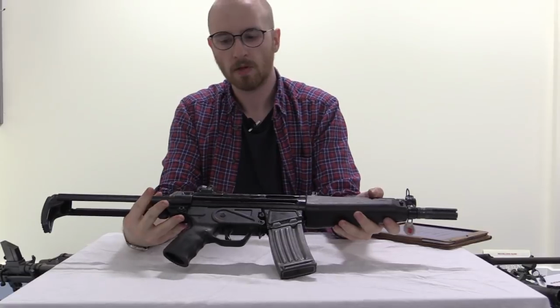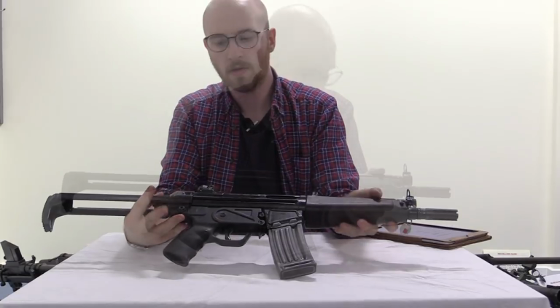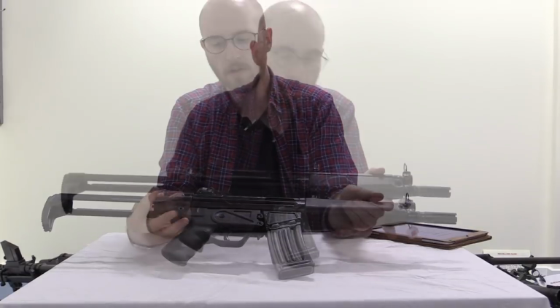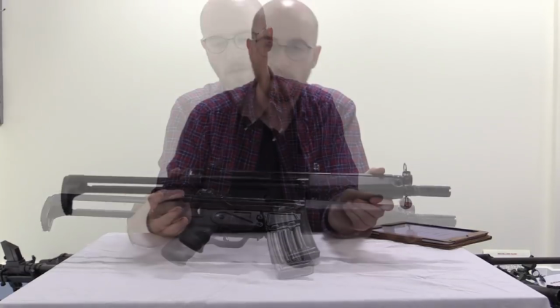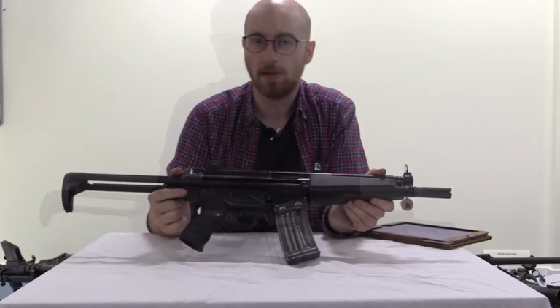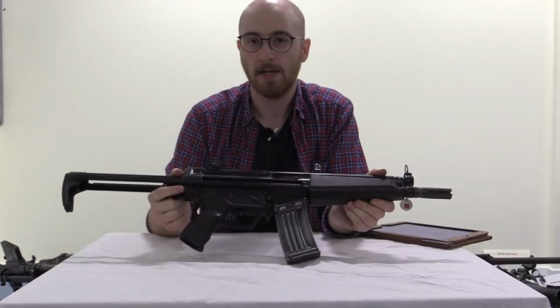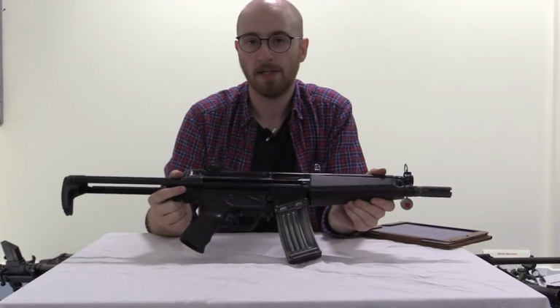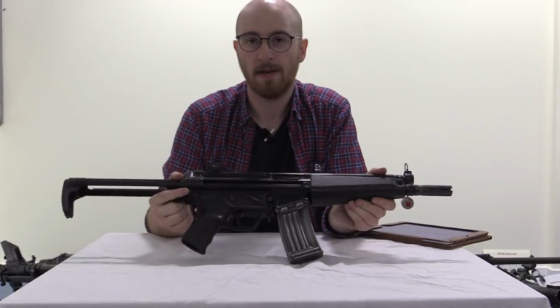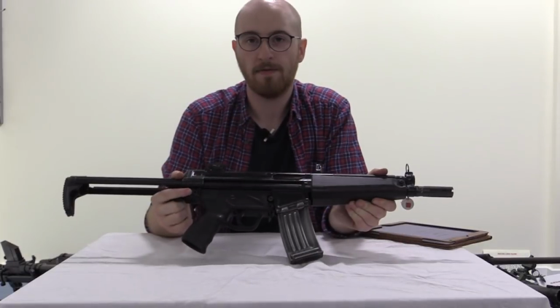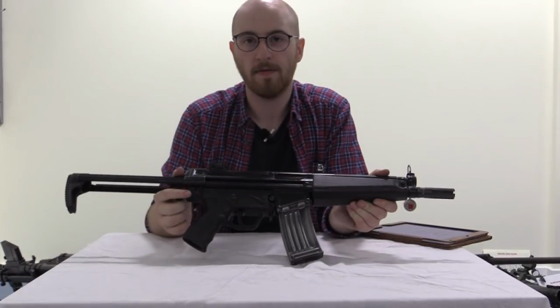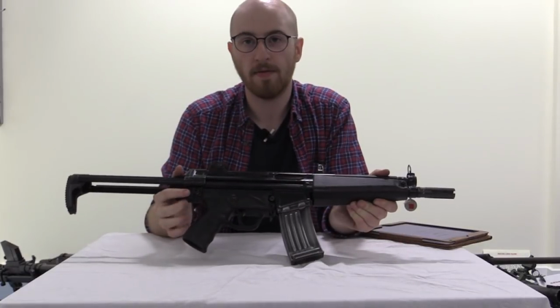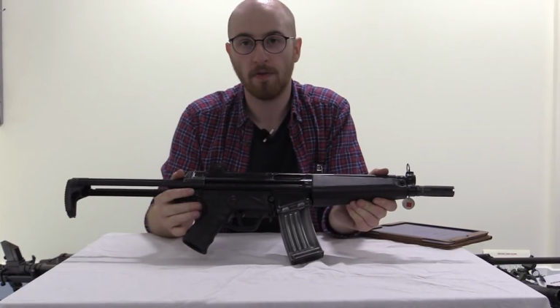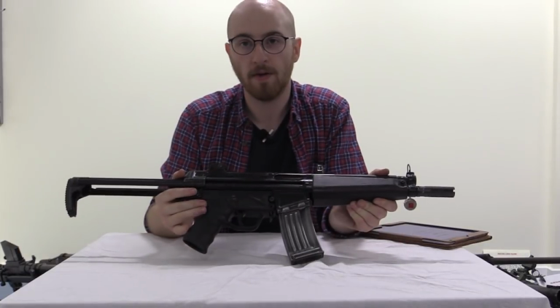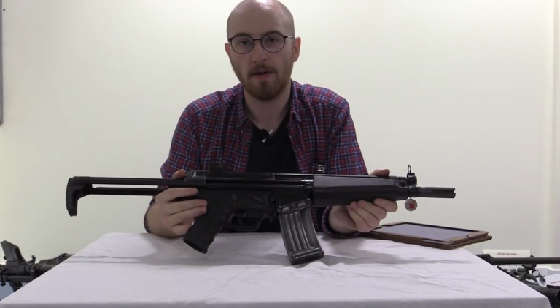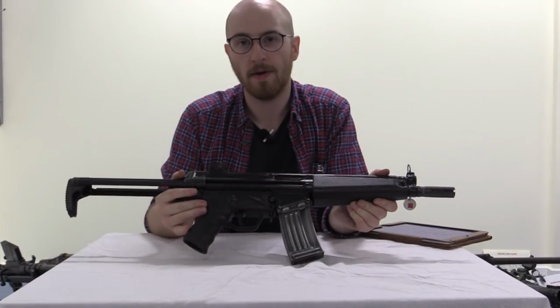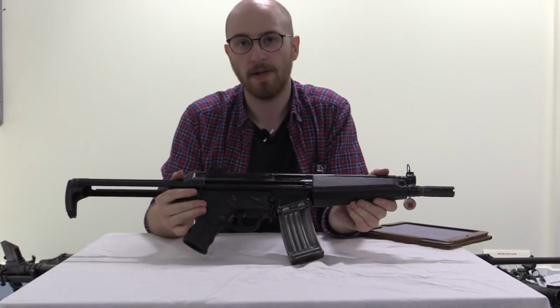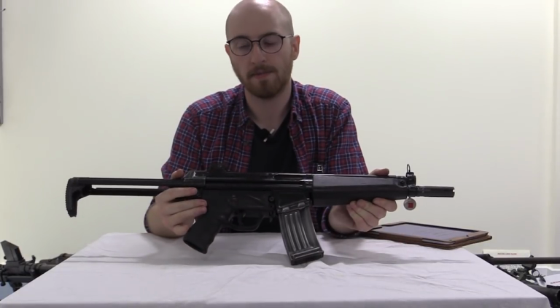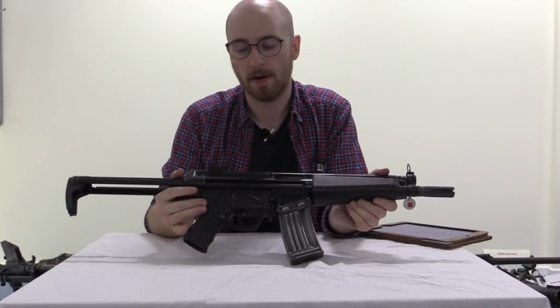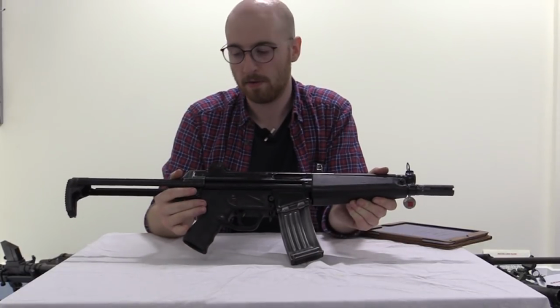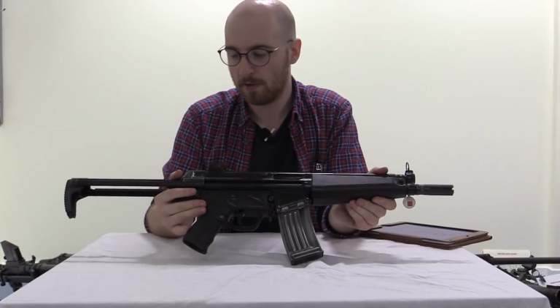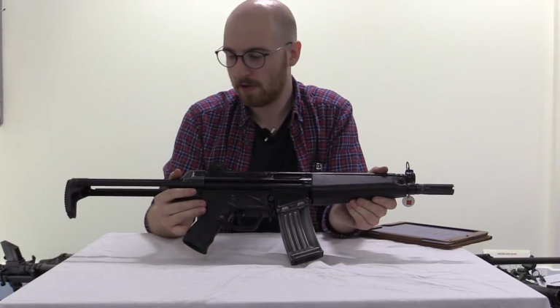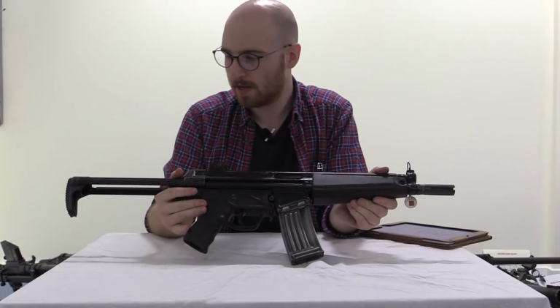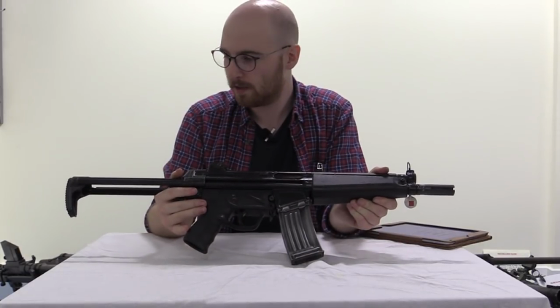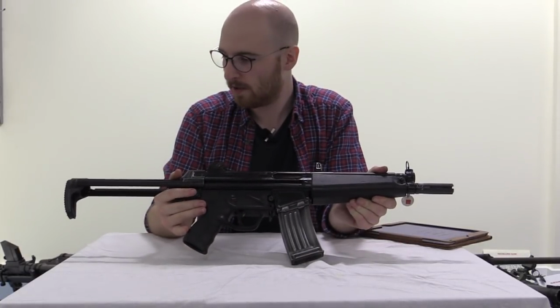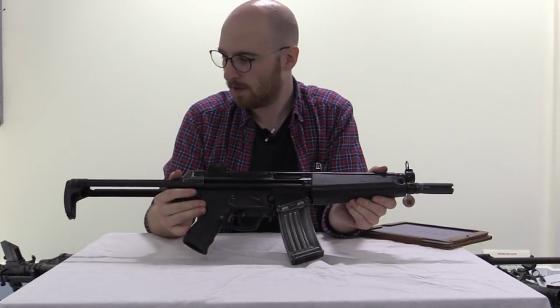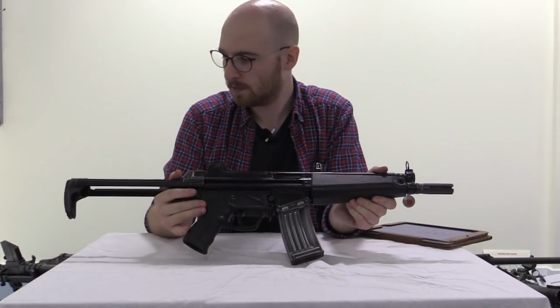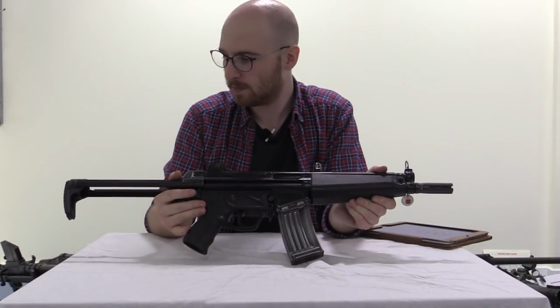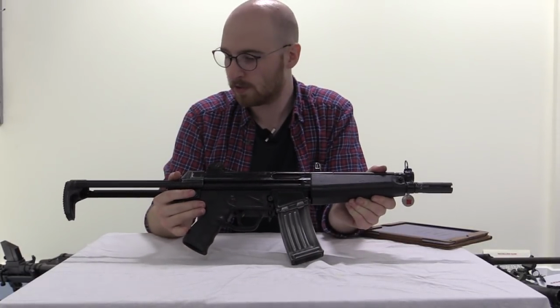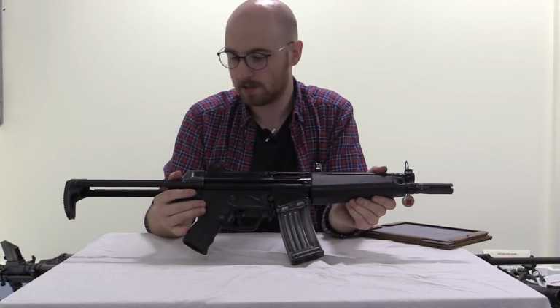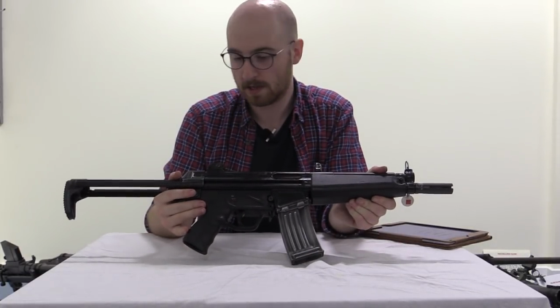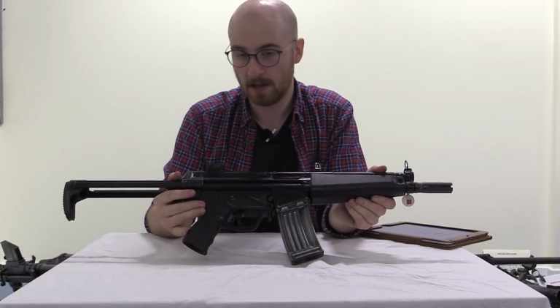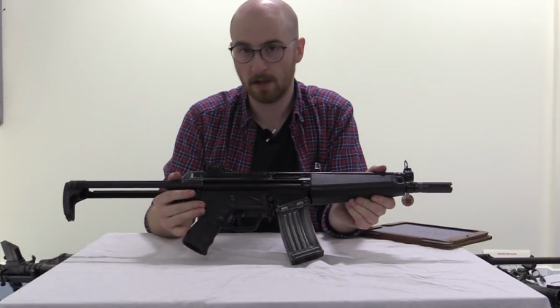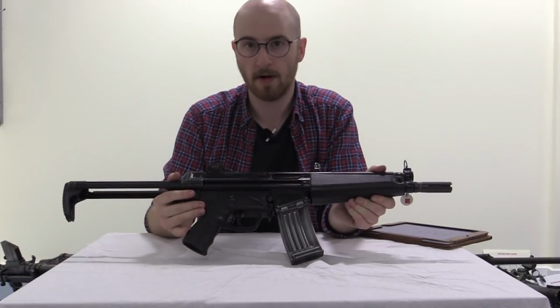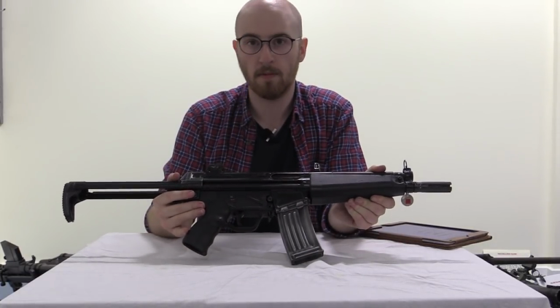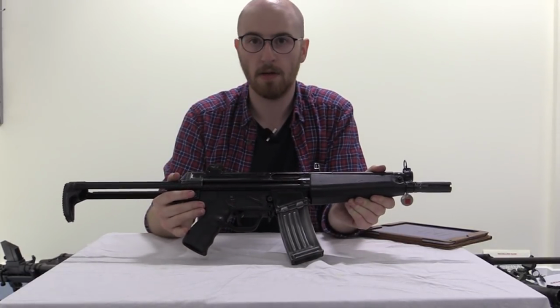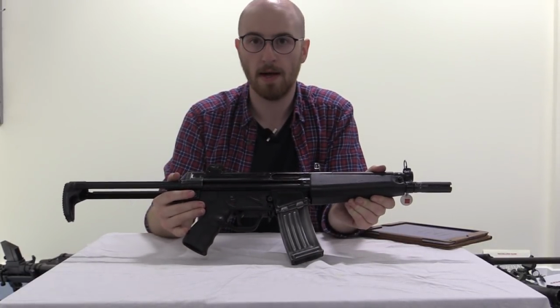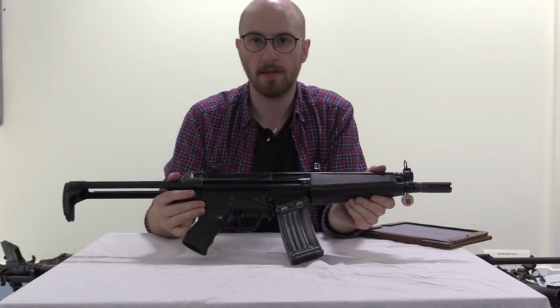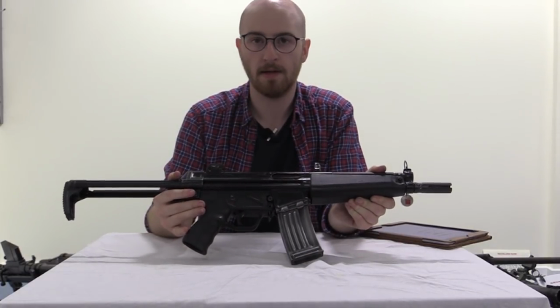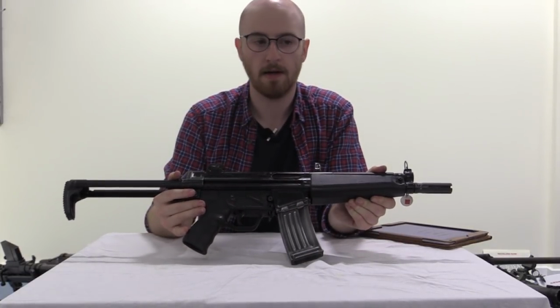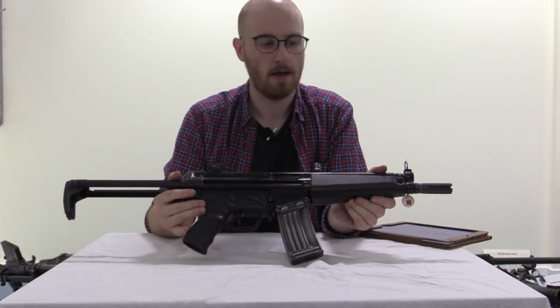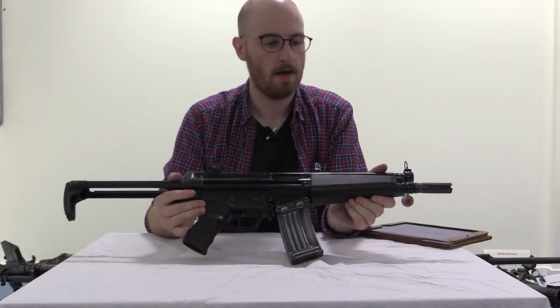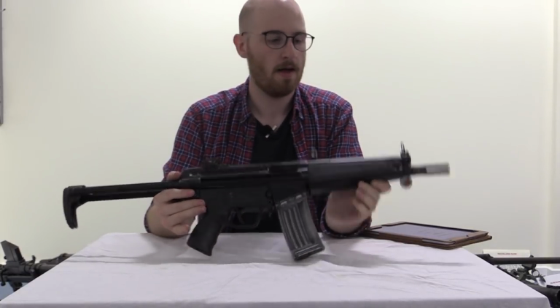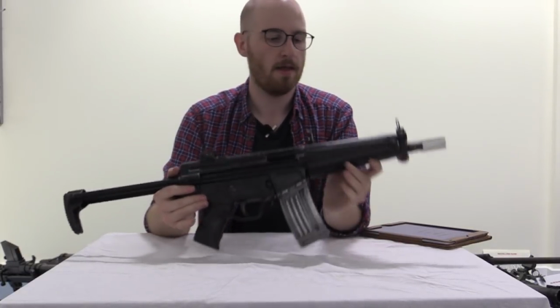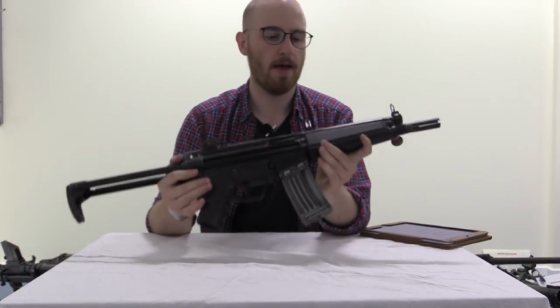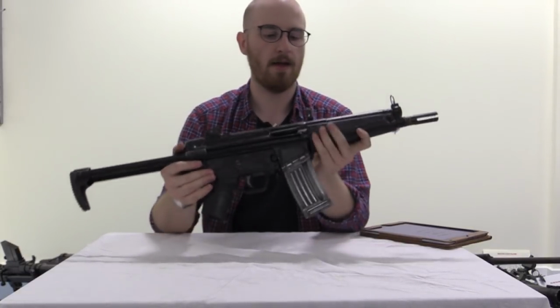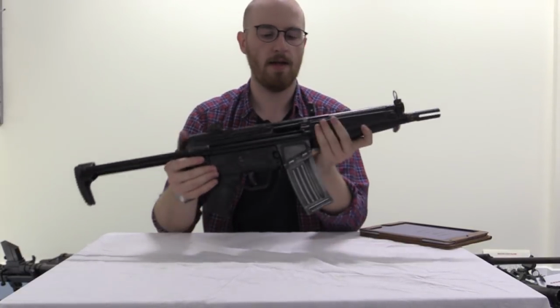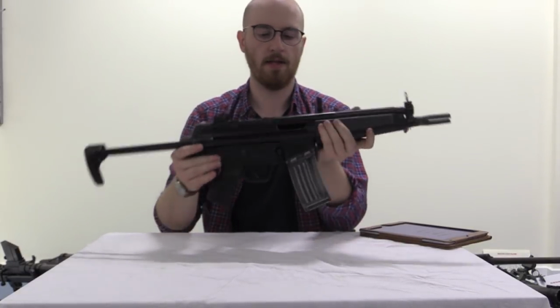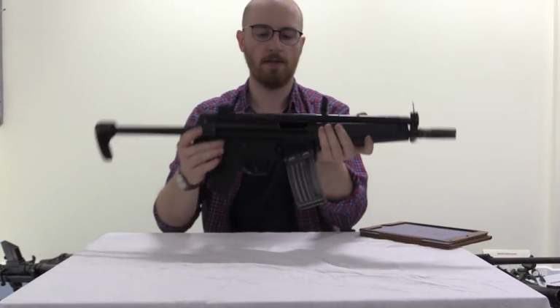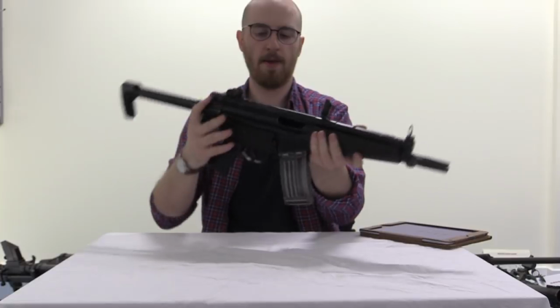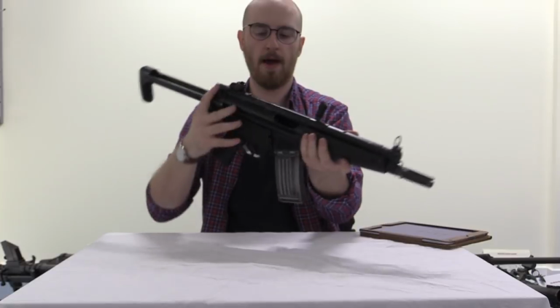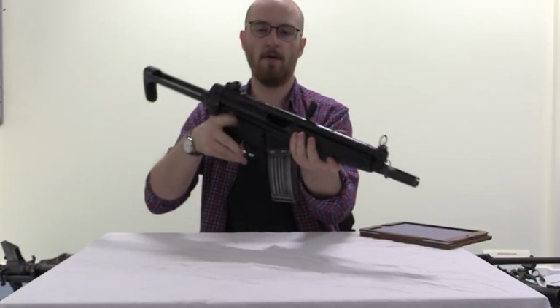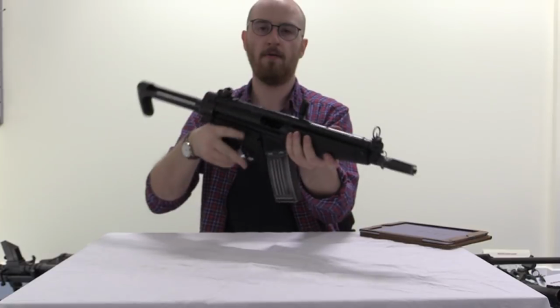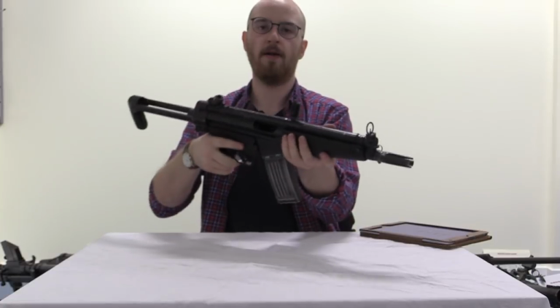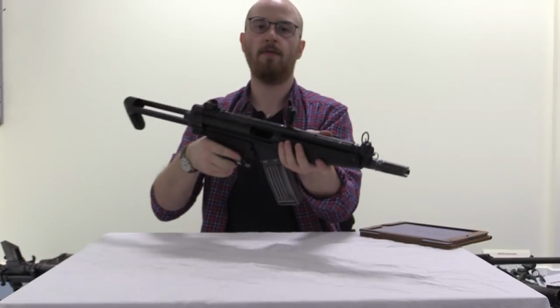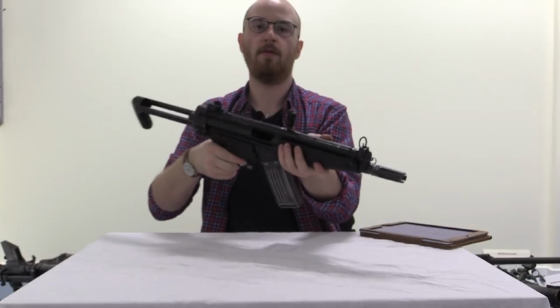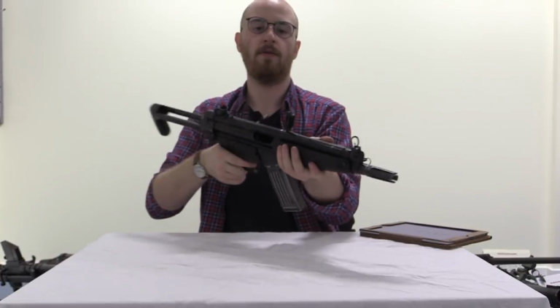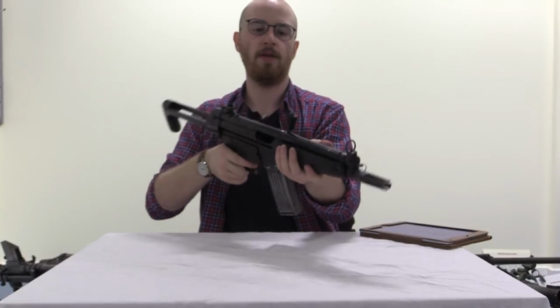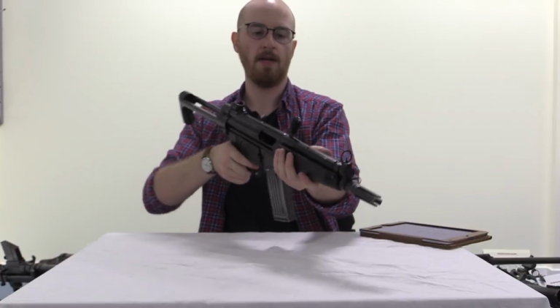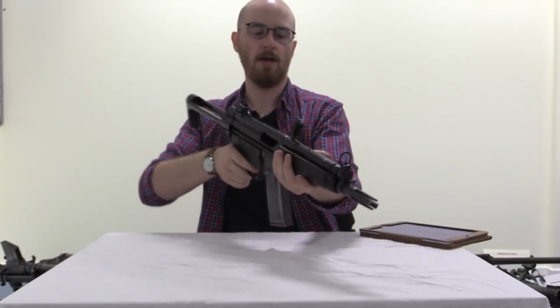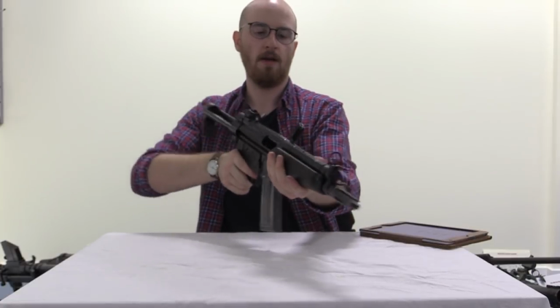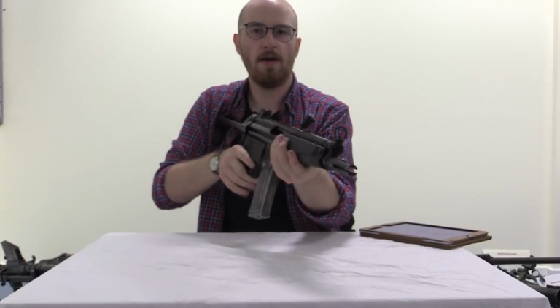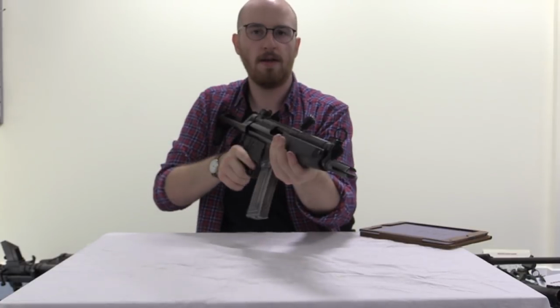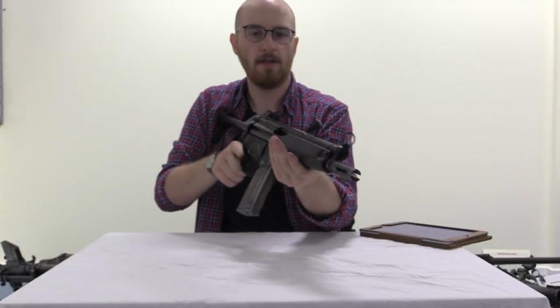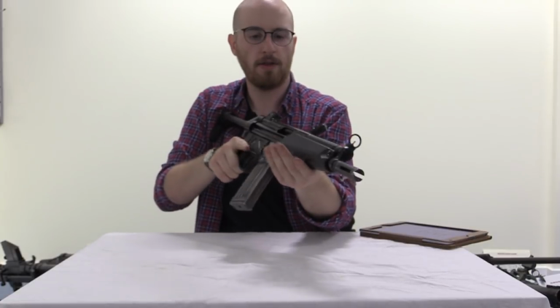The HK-53 weighs about three kilograms, which is a kilogram lighter than its parent rifle, the HK-33.